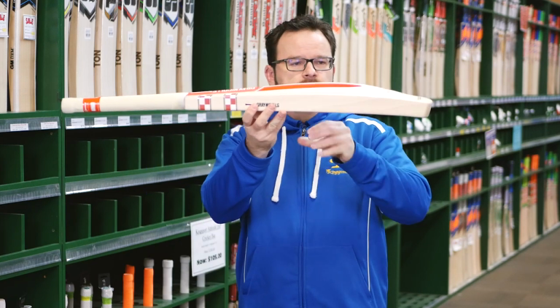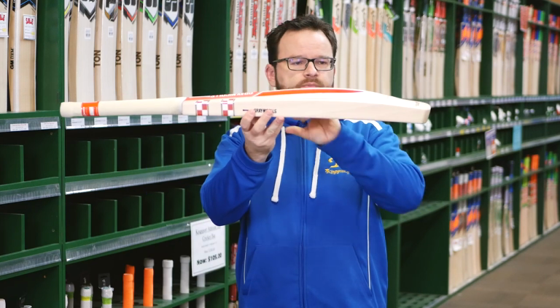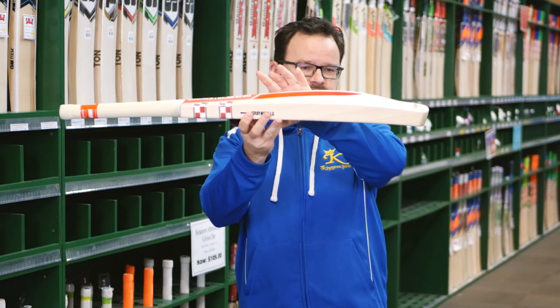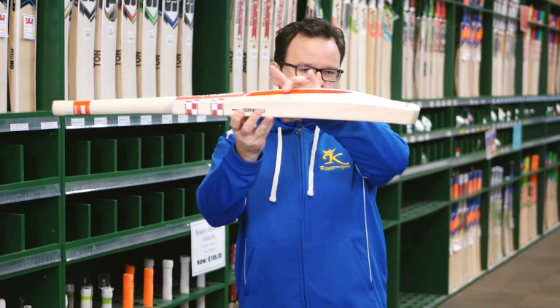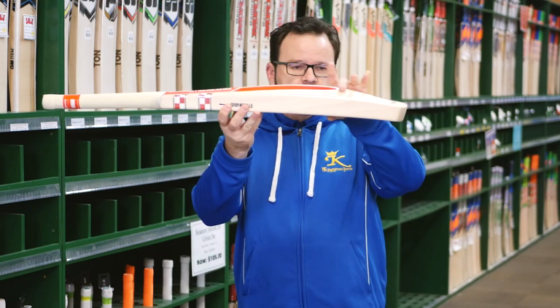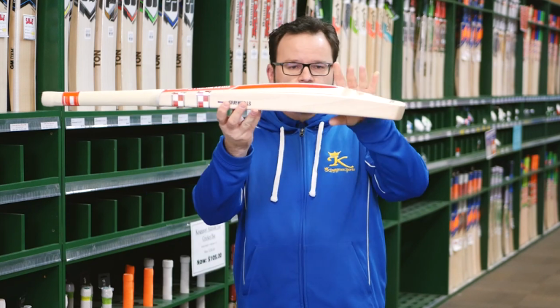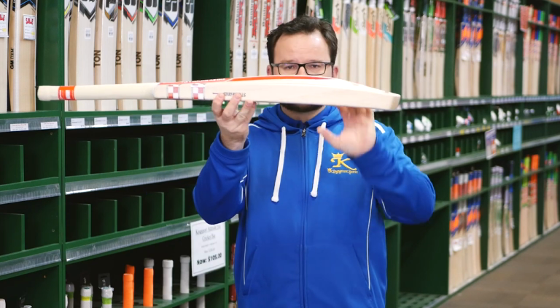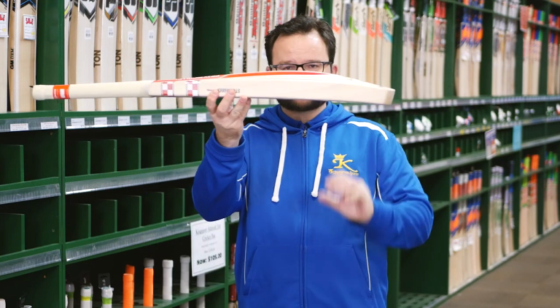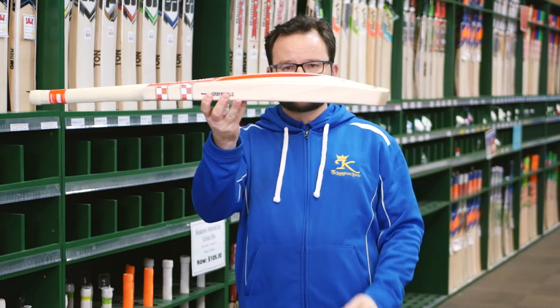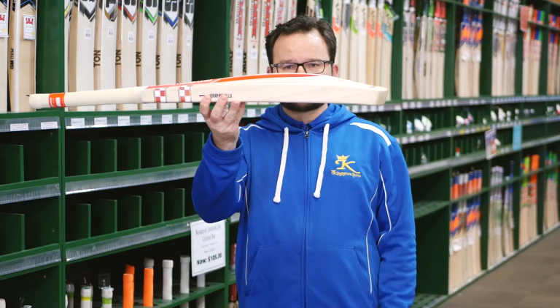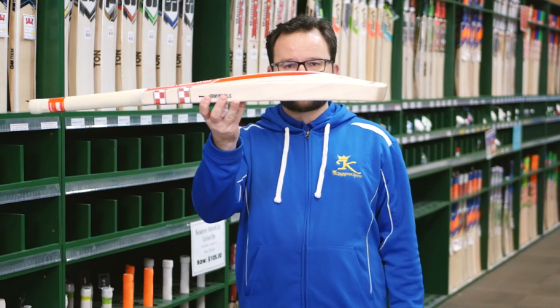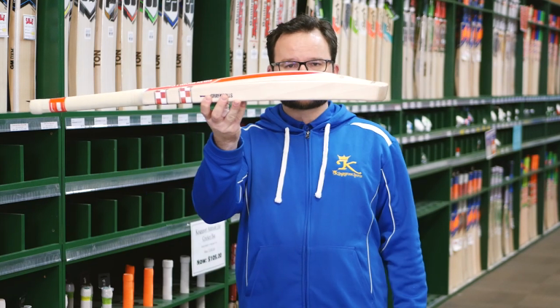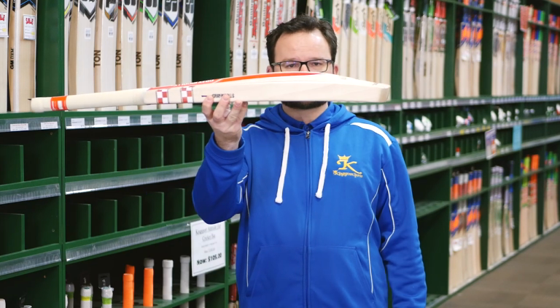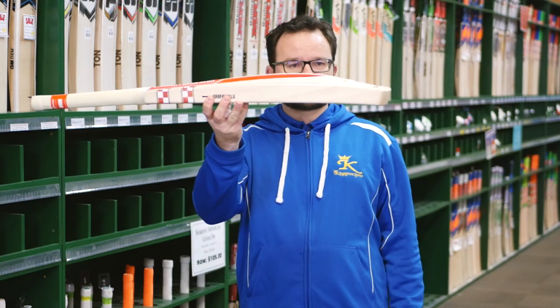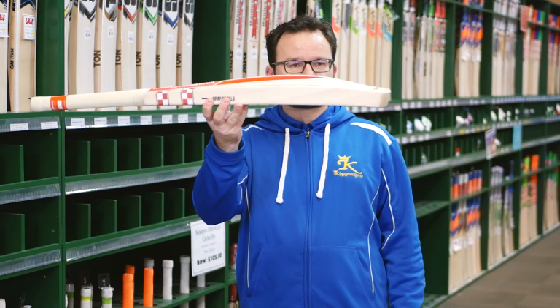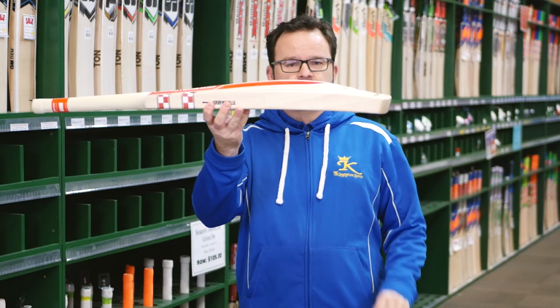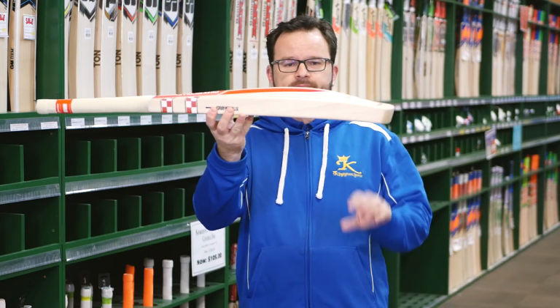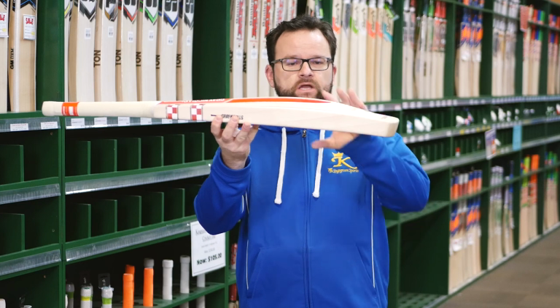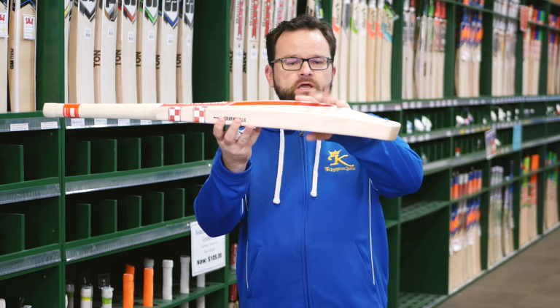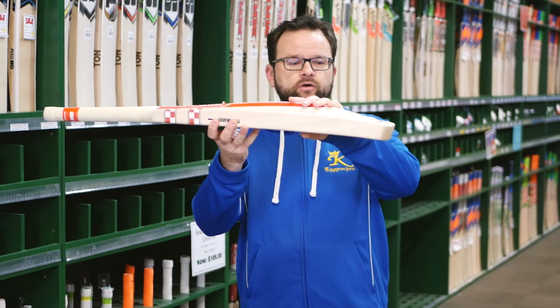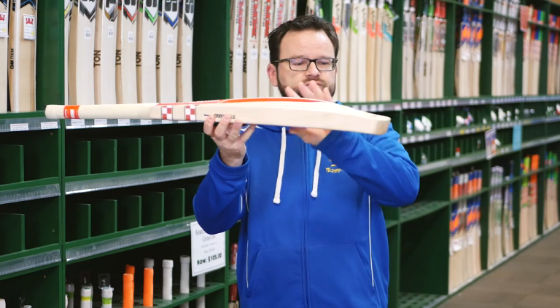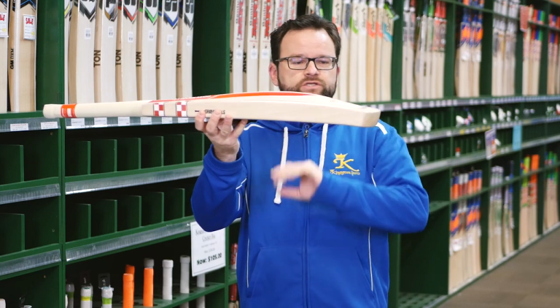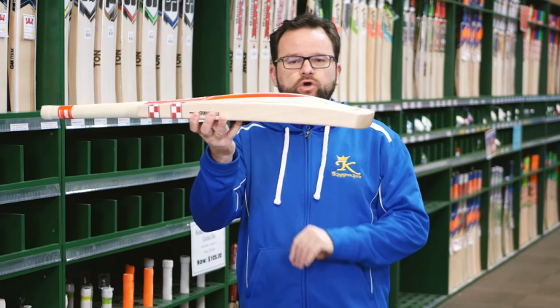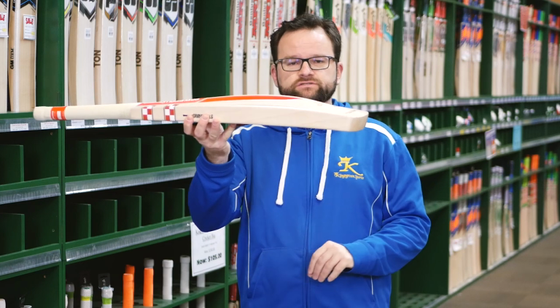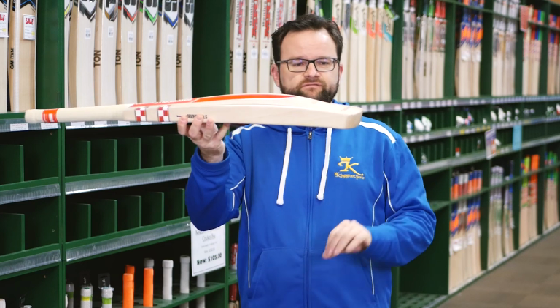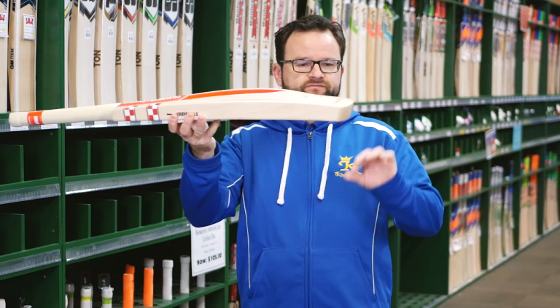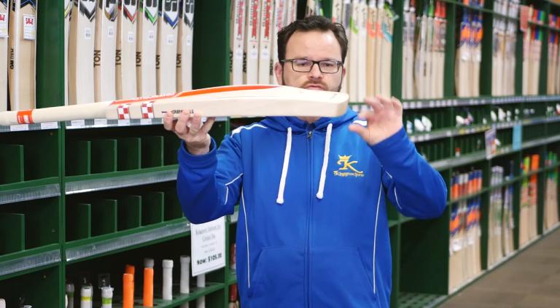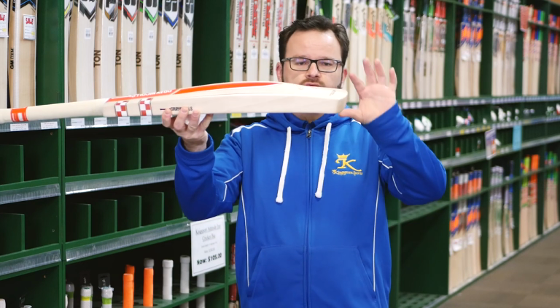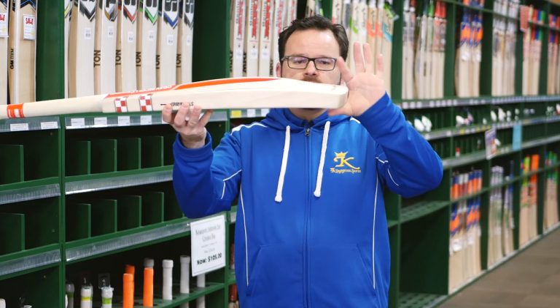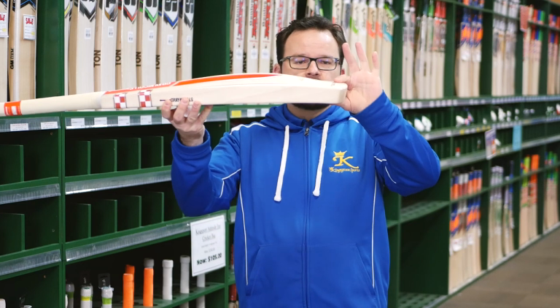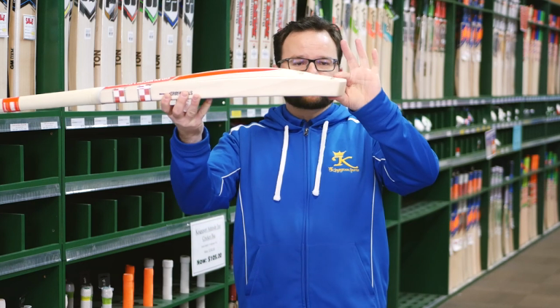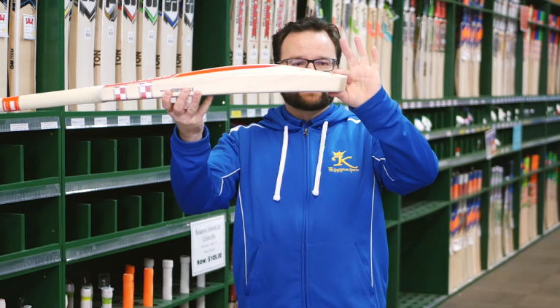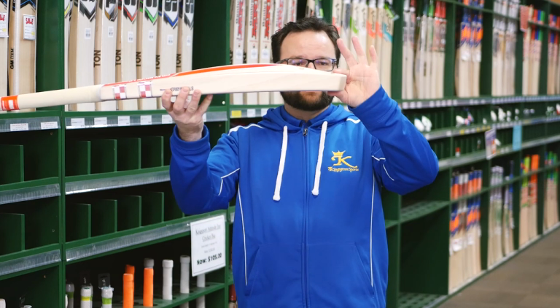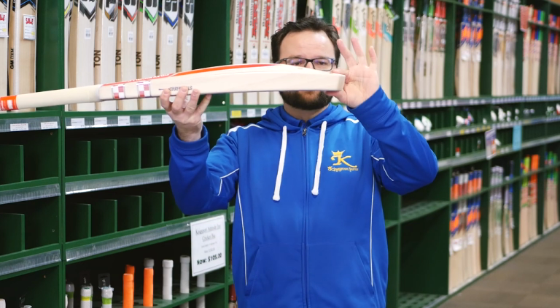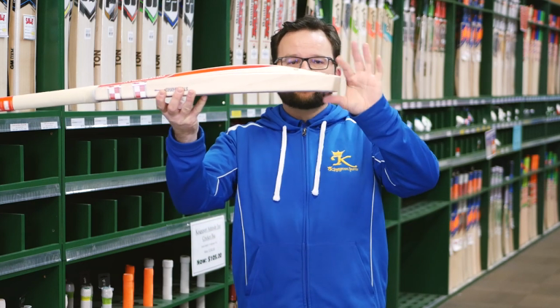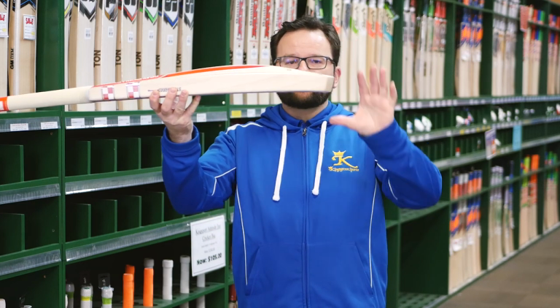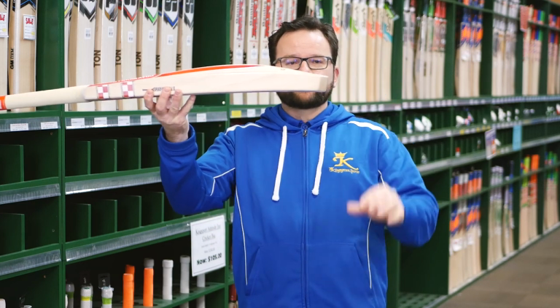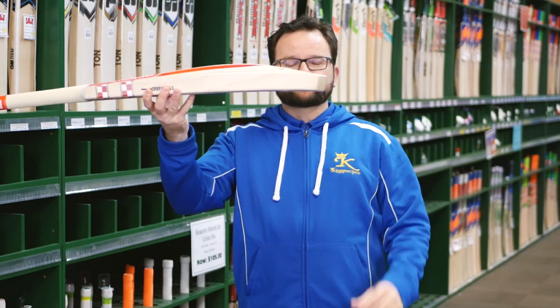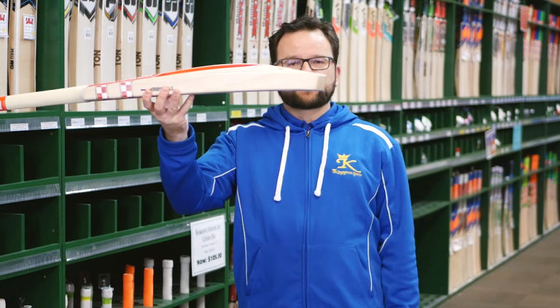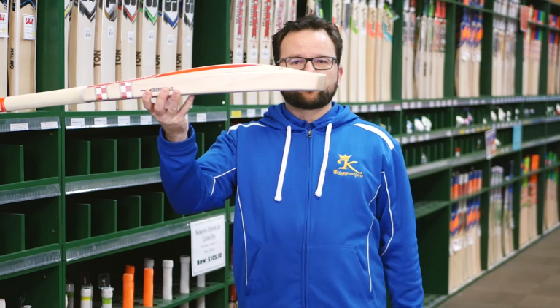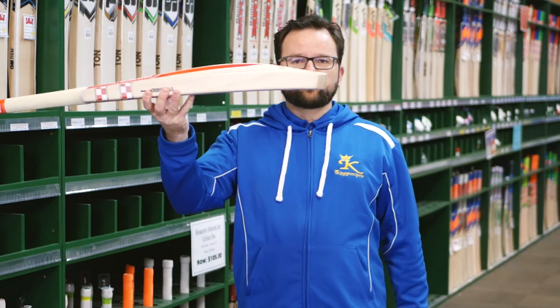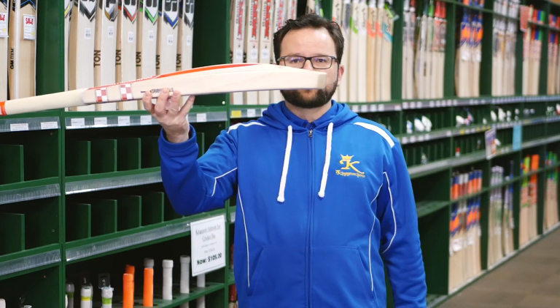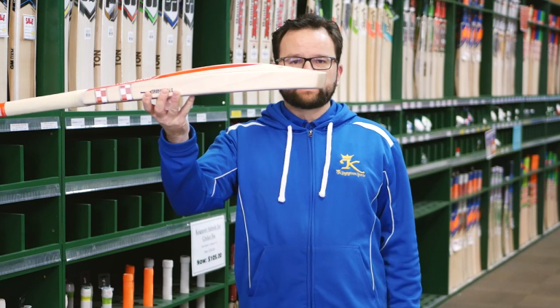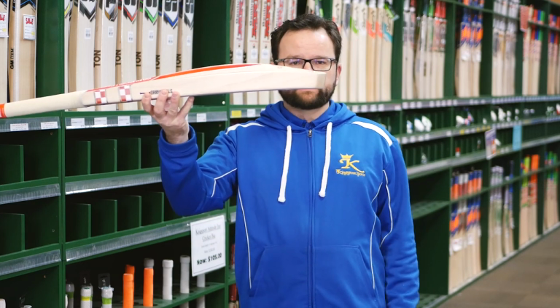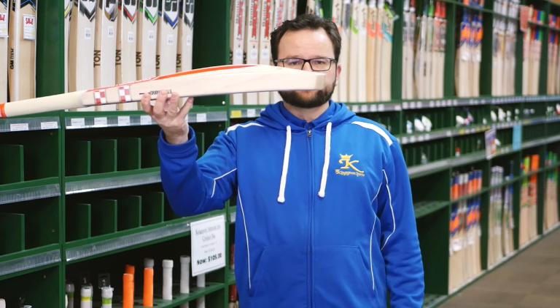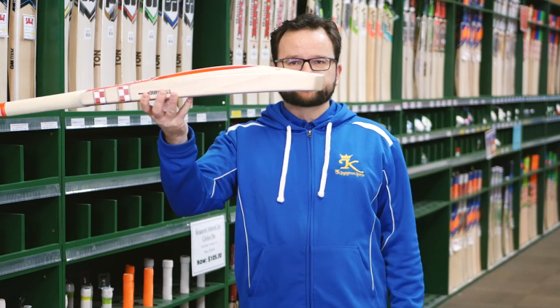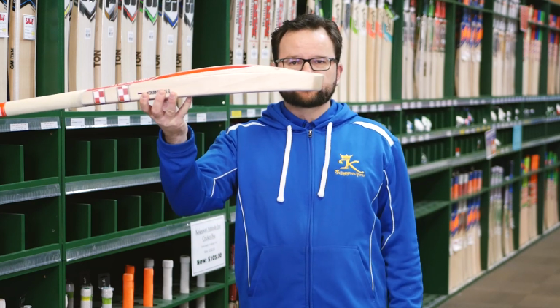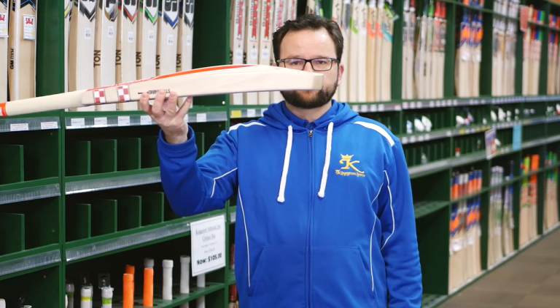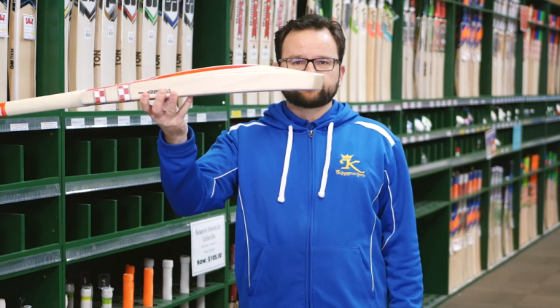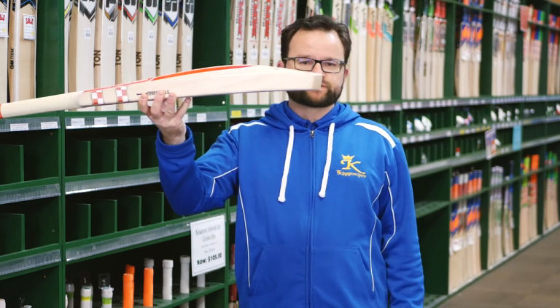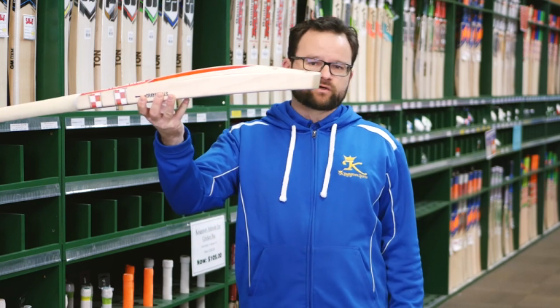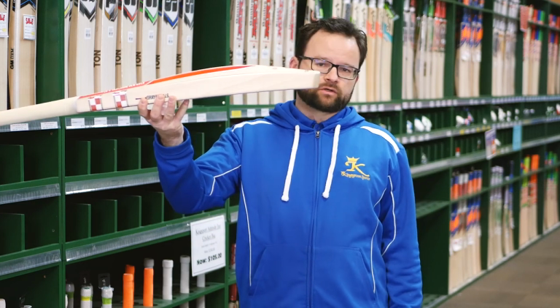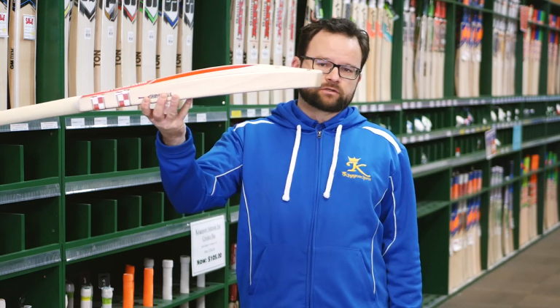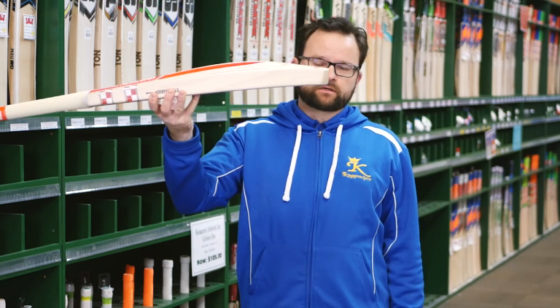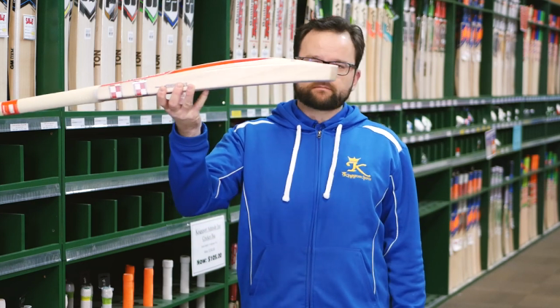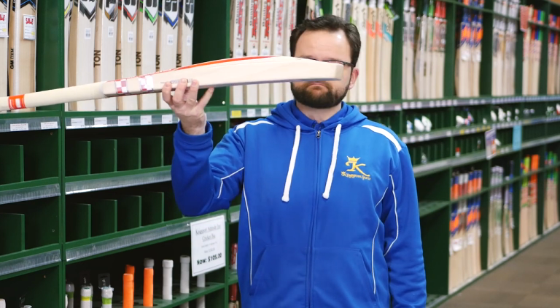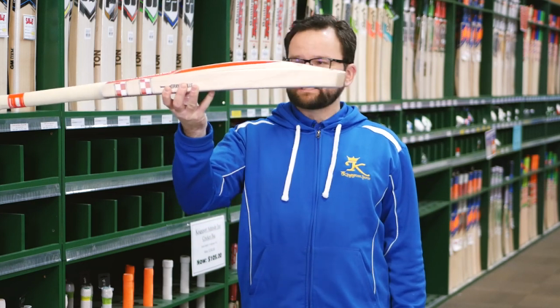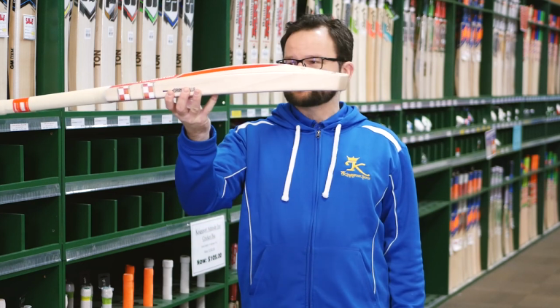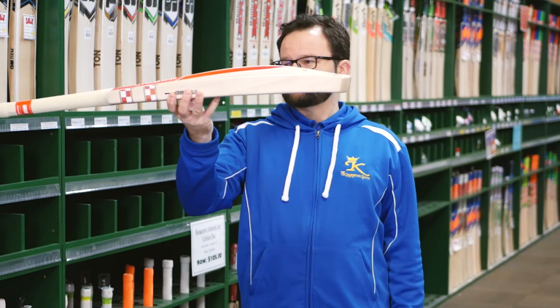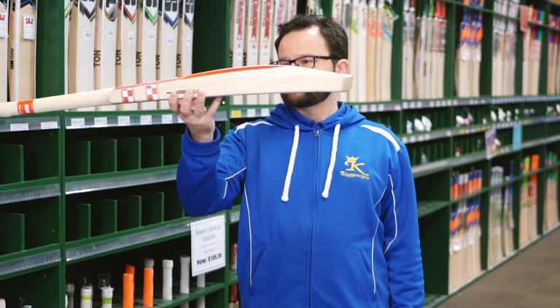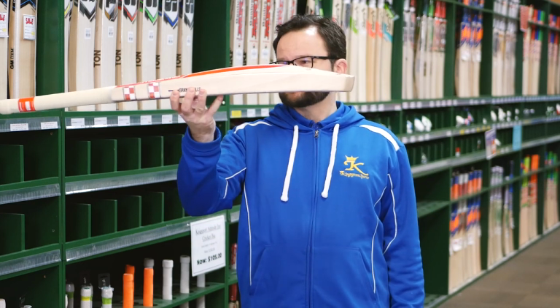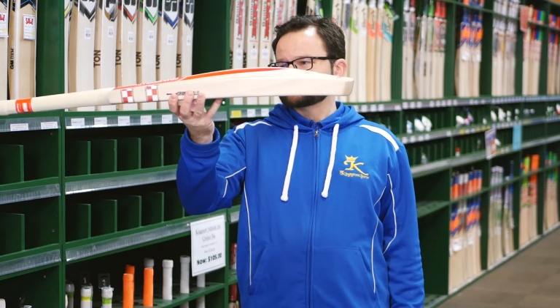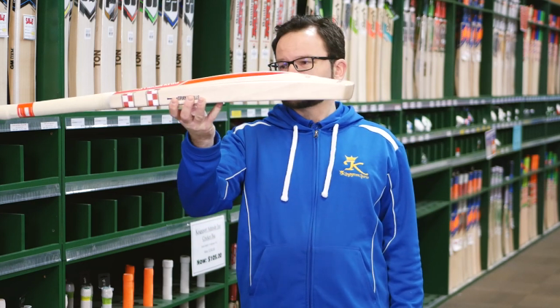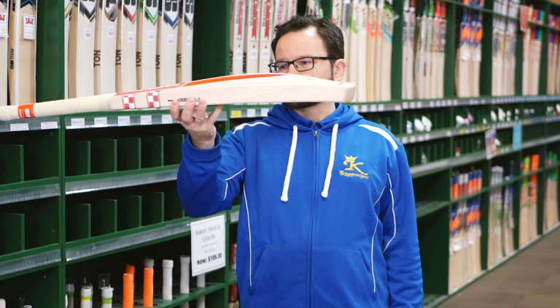But you still get a nice shape. They're obviously nice and full. That toe is solid — massive and solid.